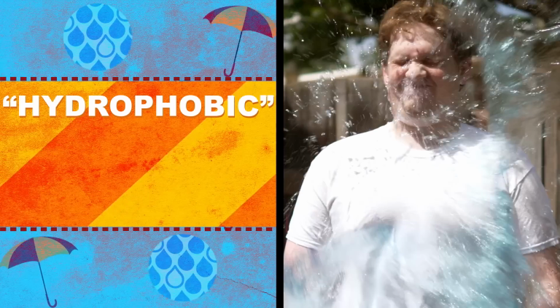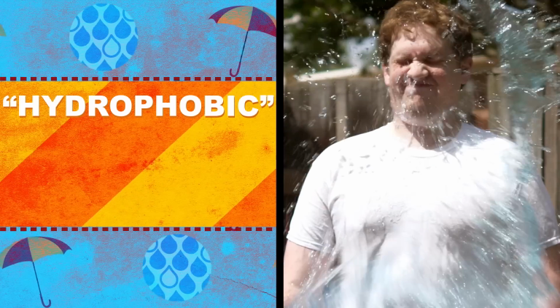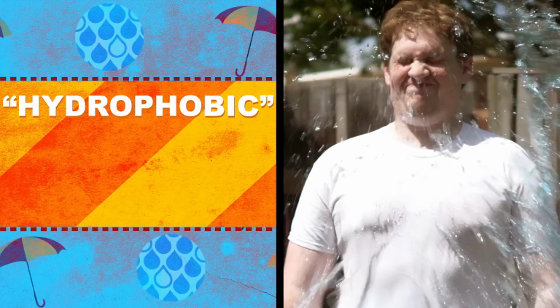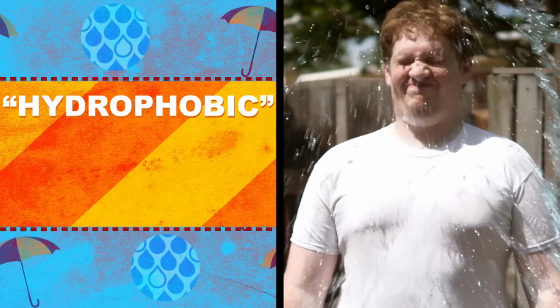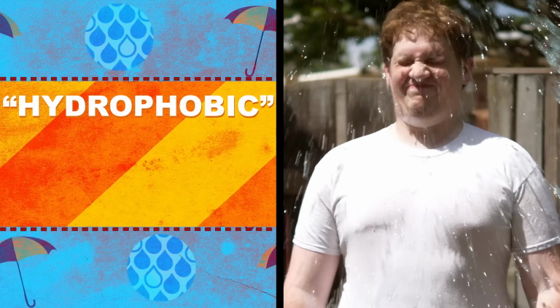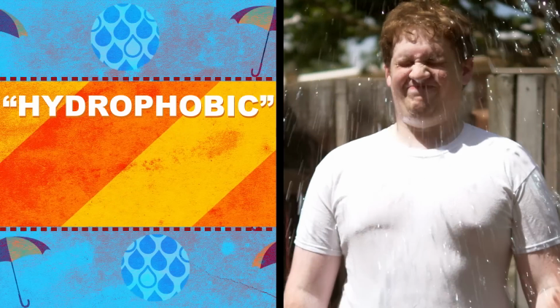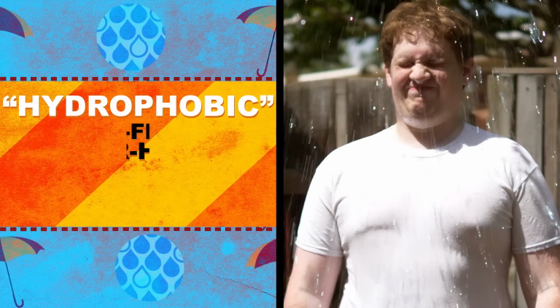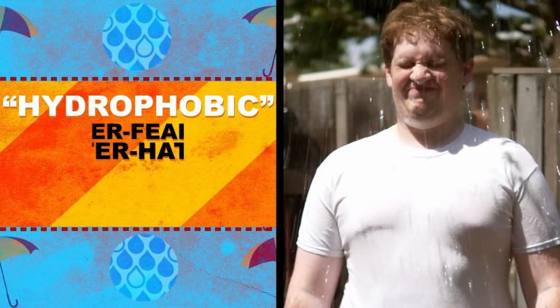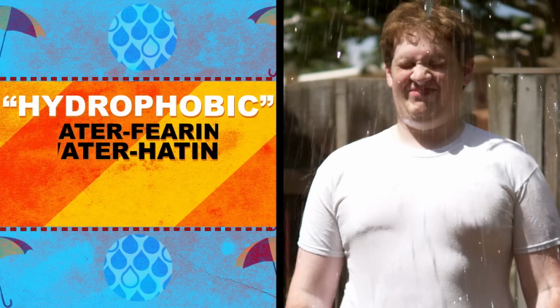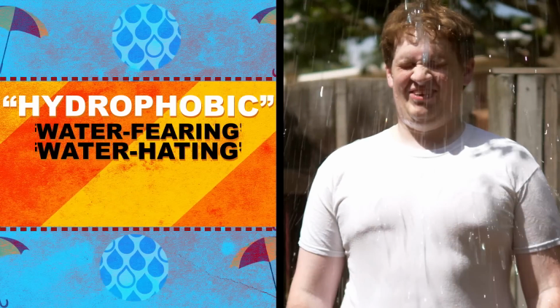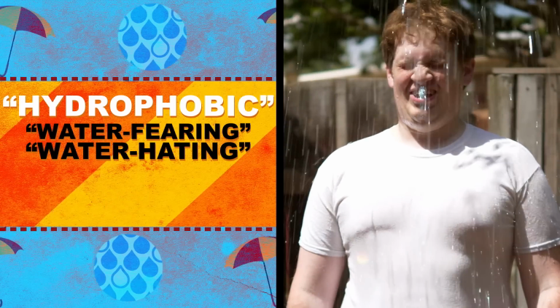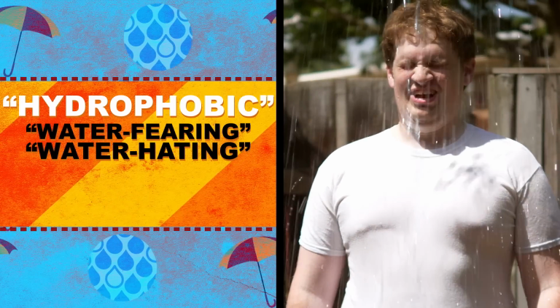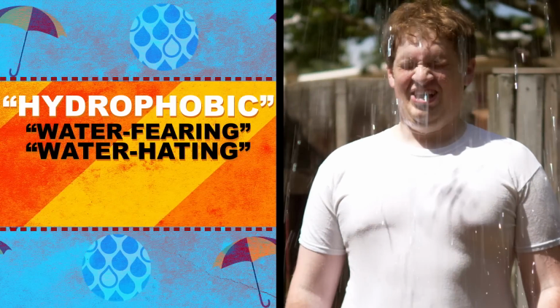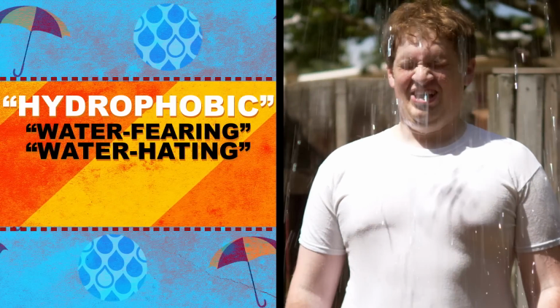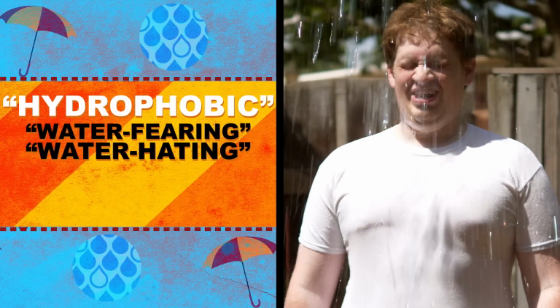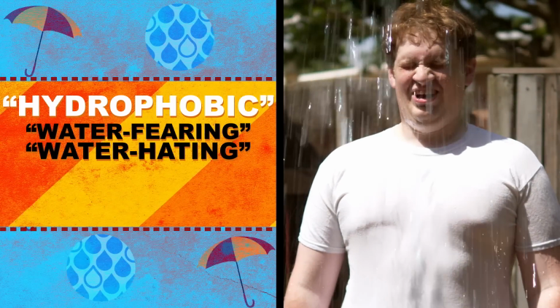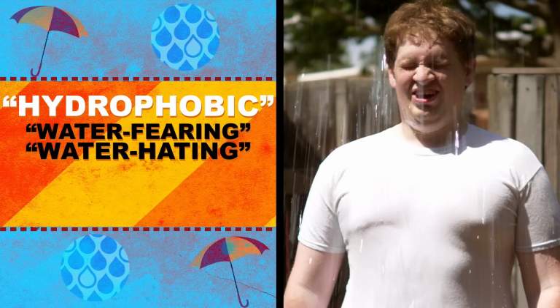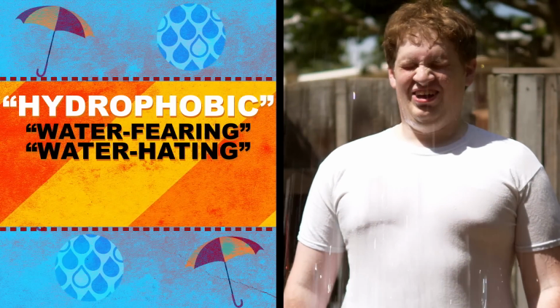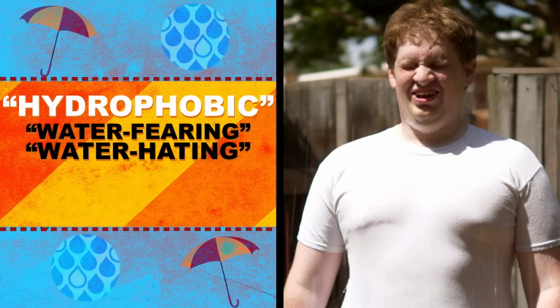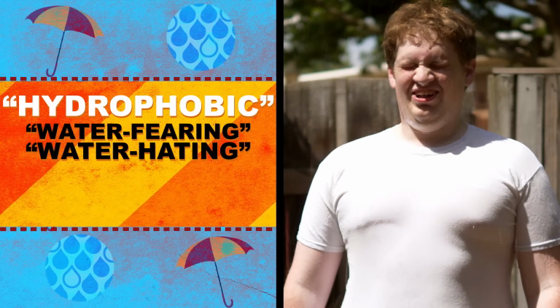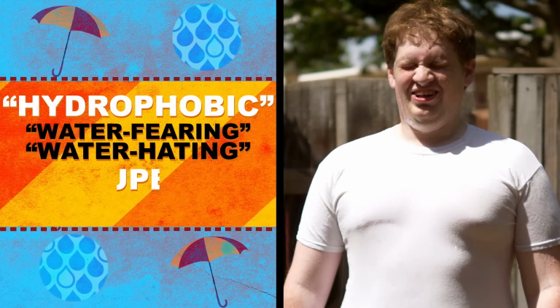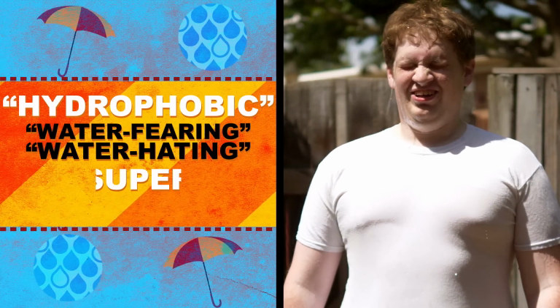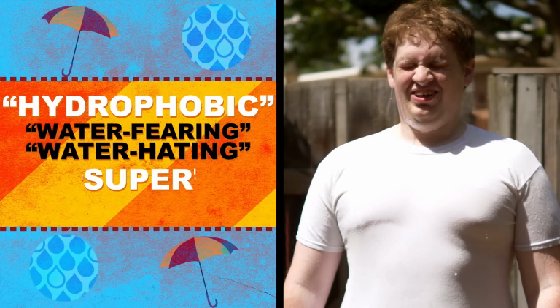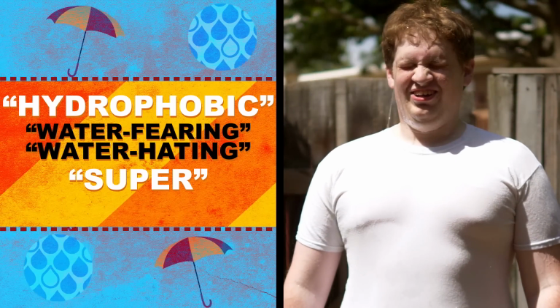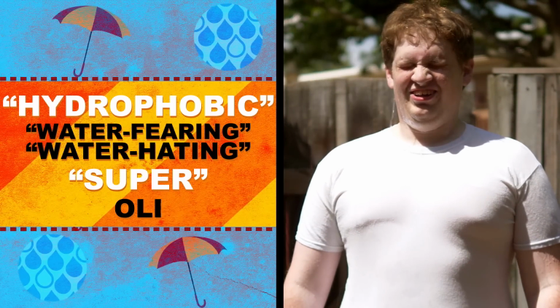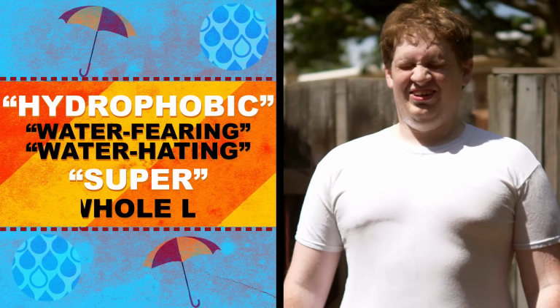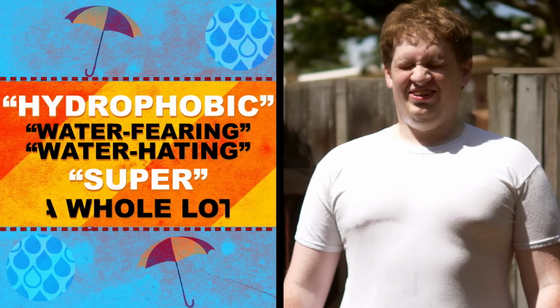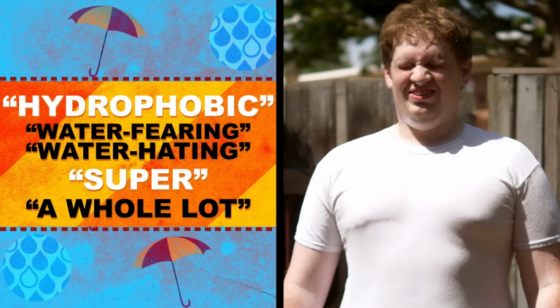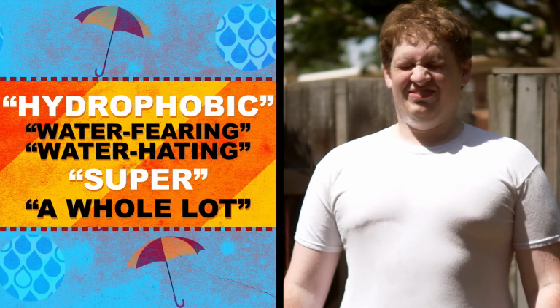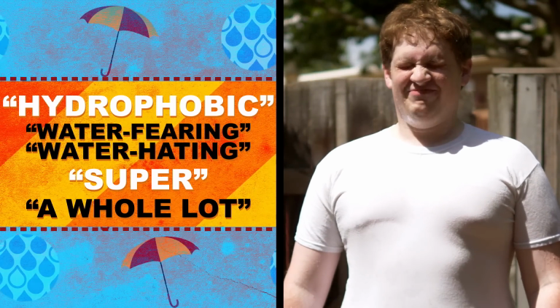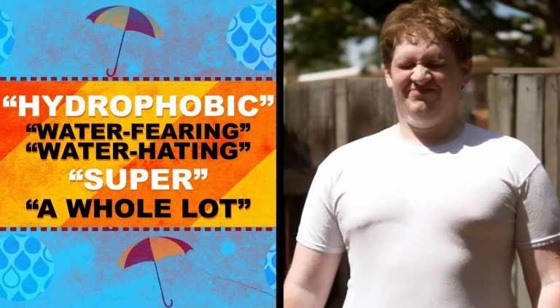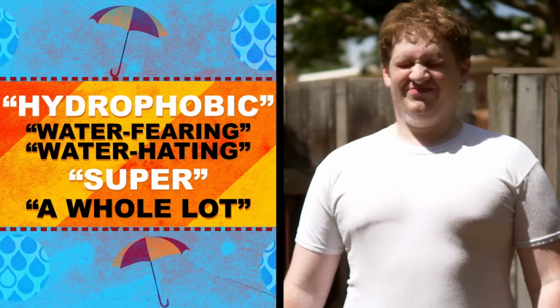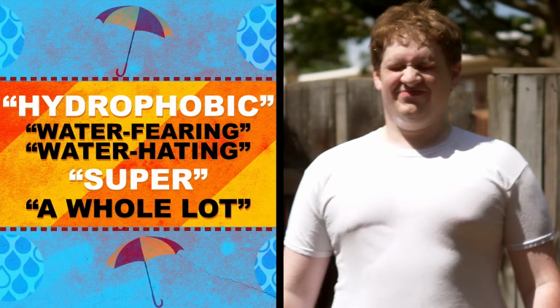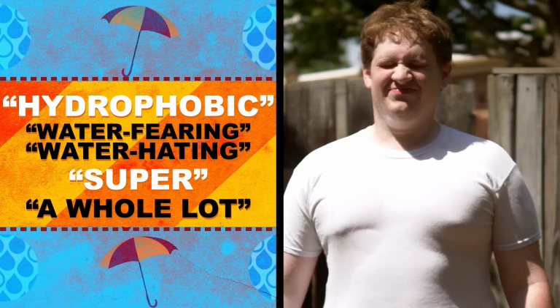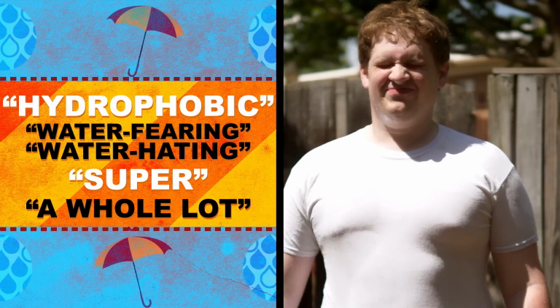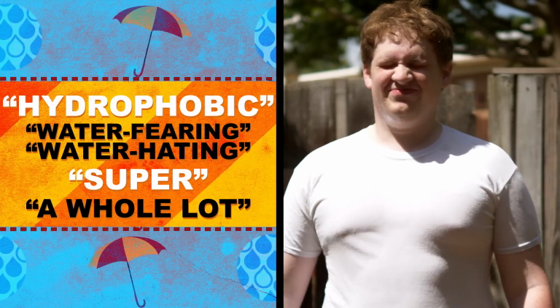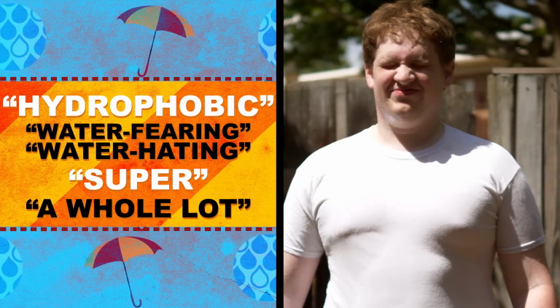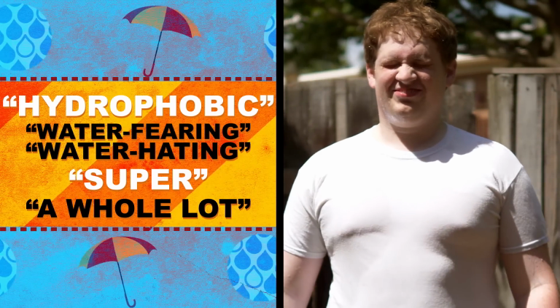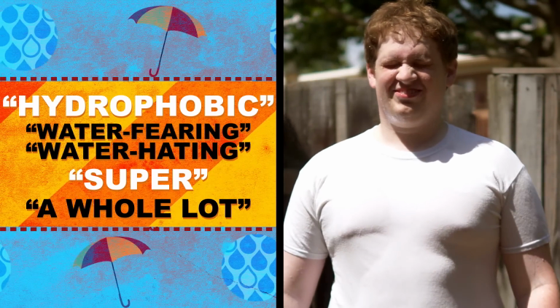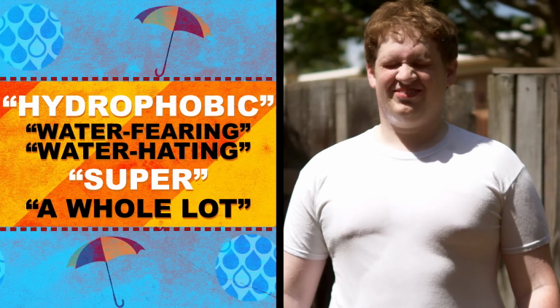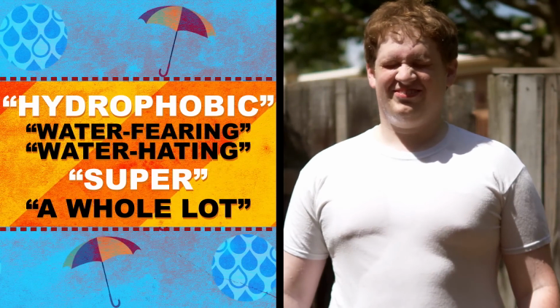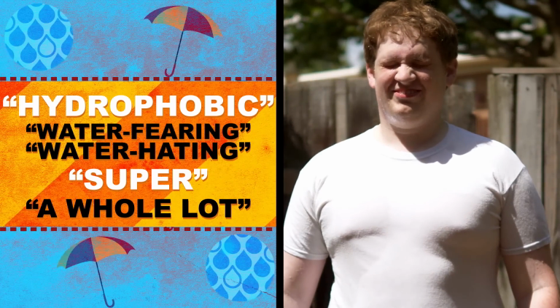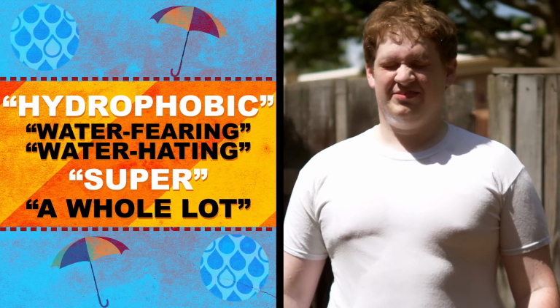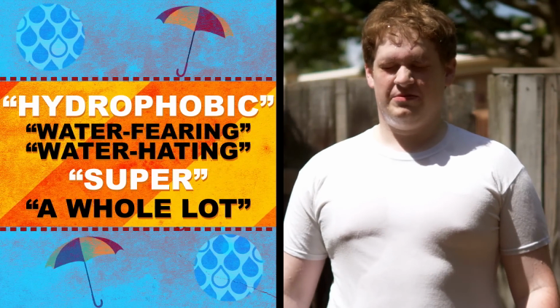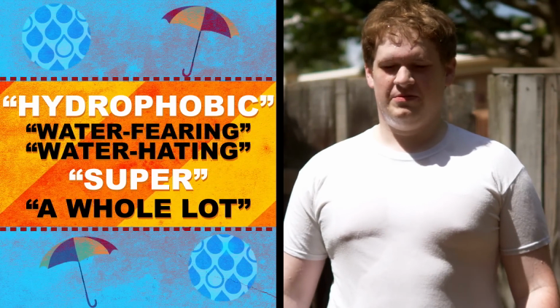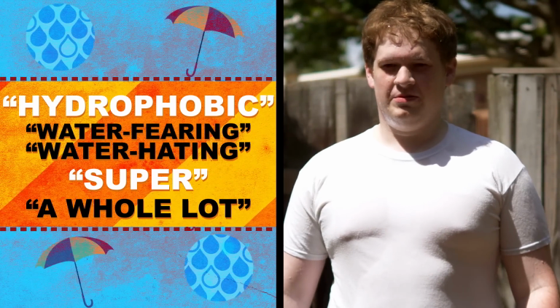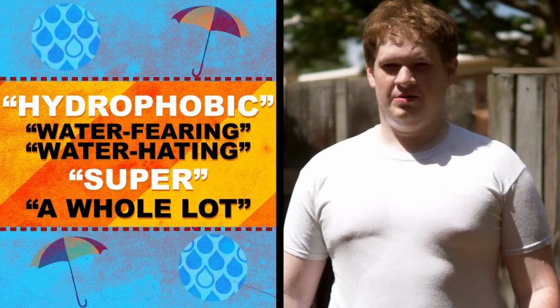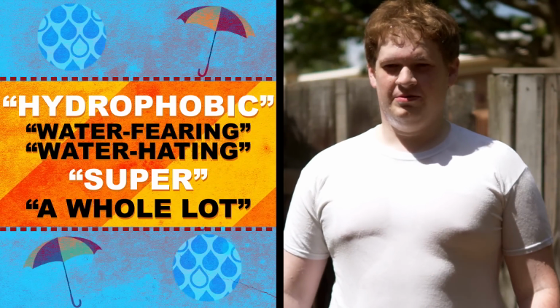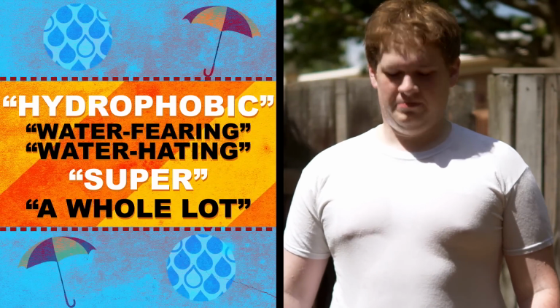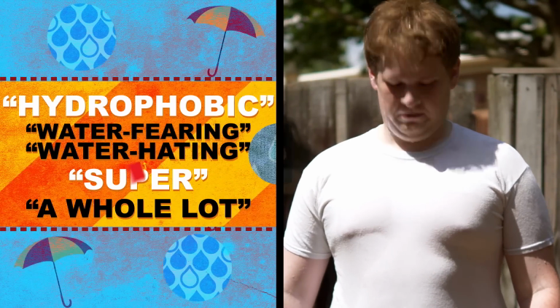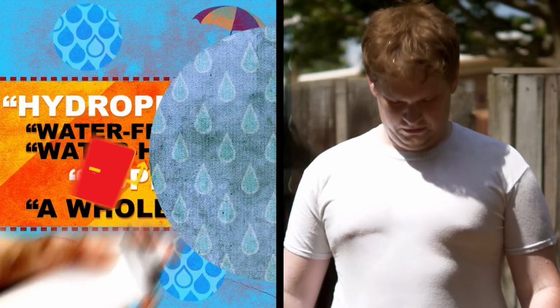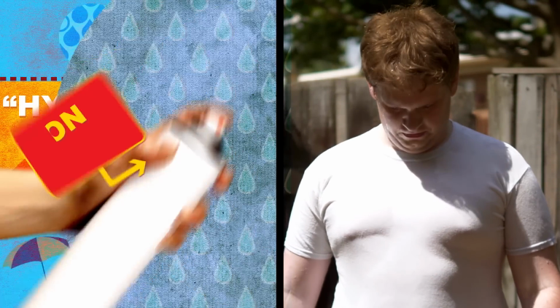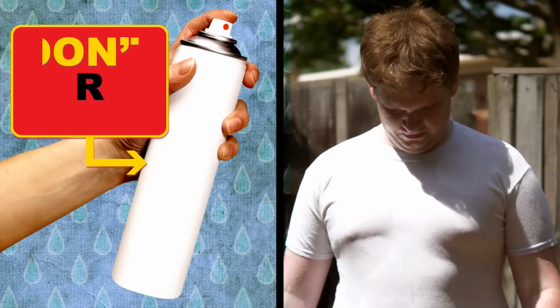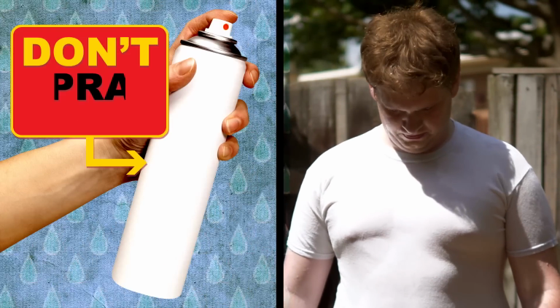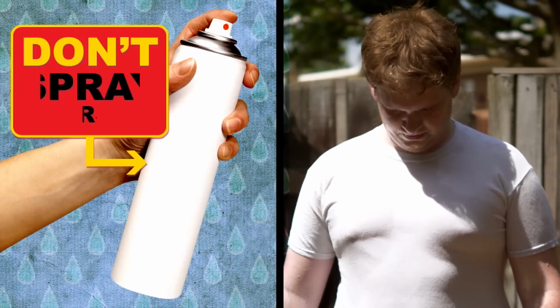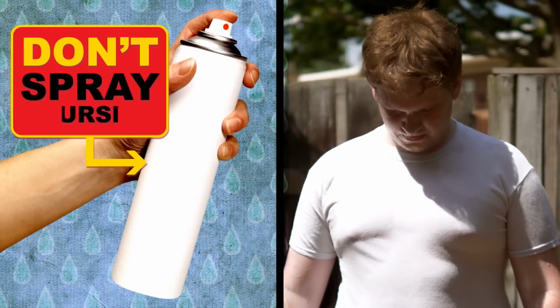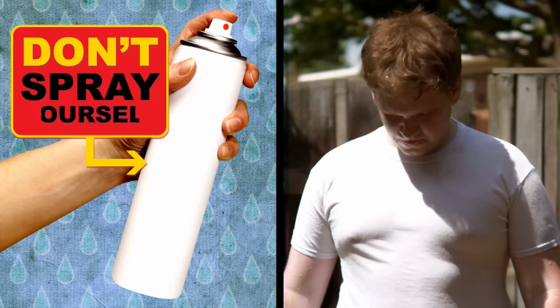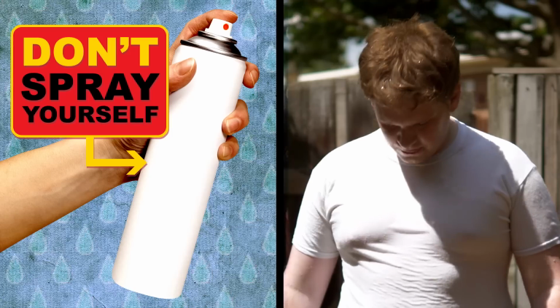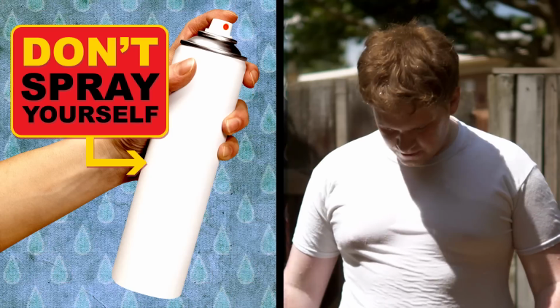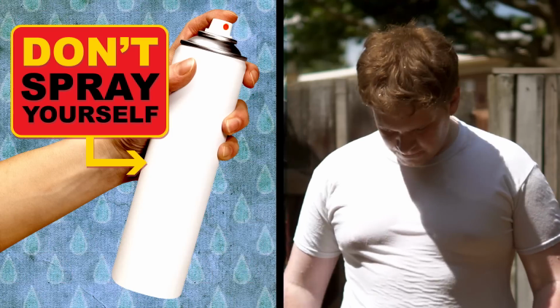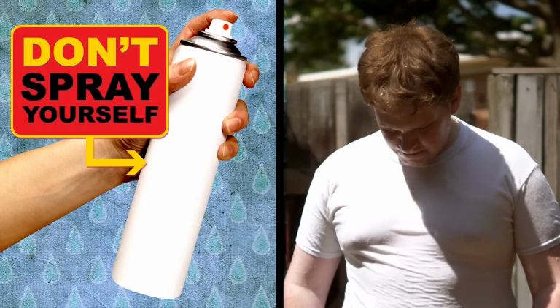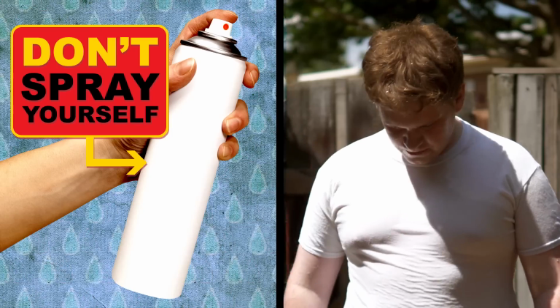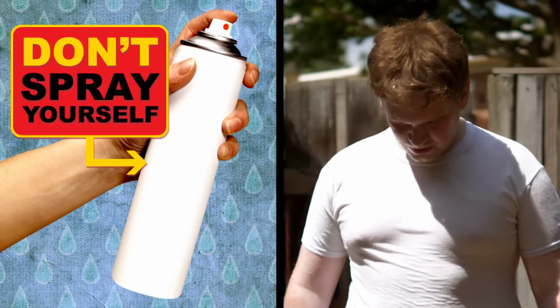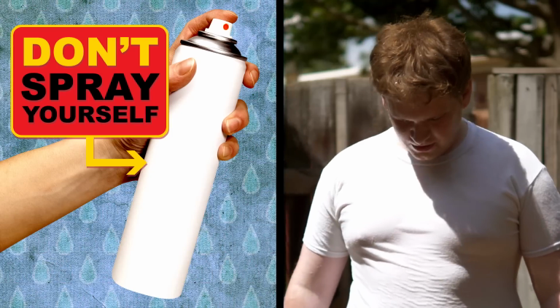Hydrophobic meaning water-fearing or water-hating, and super meaning a whole lot. Quick safety note, guys: spray the shirt, not yourself.